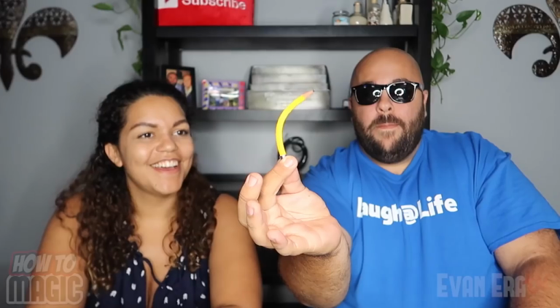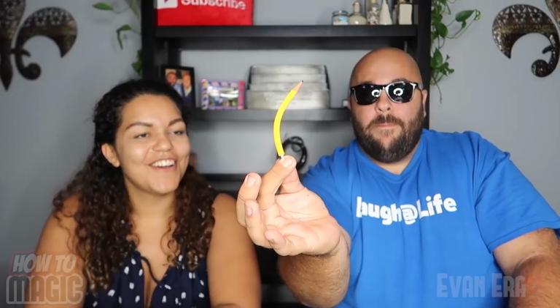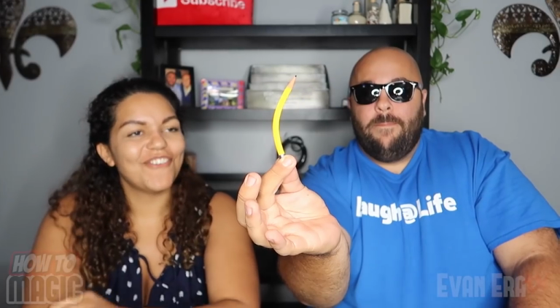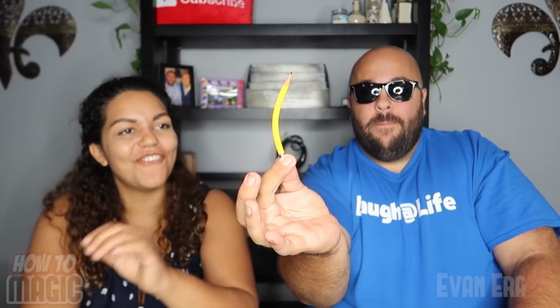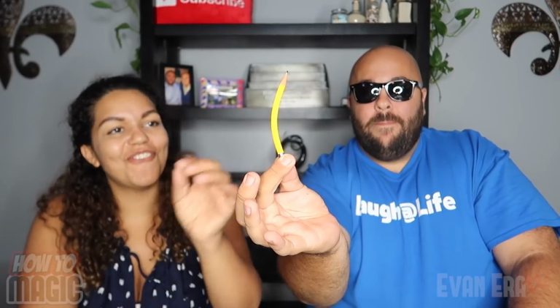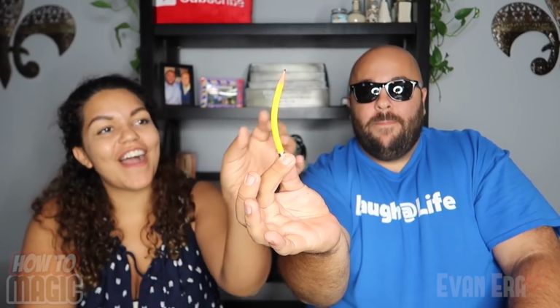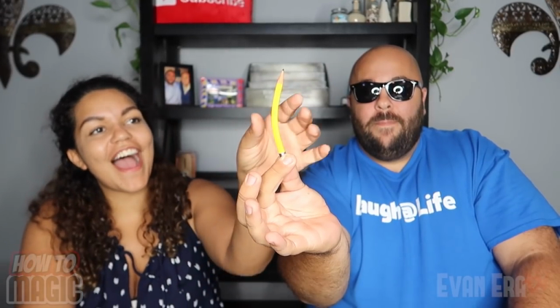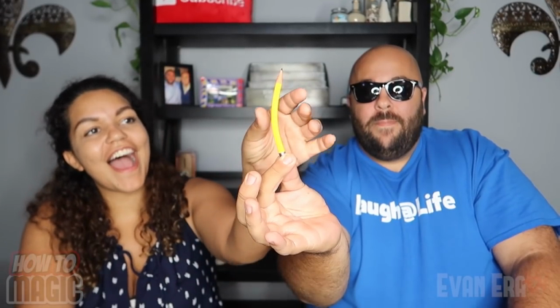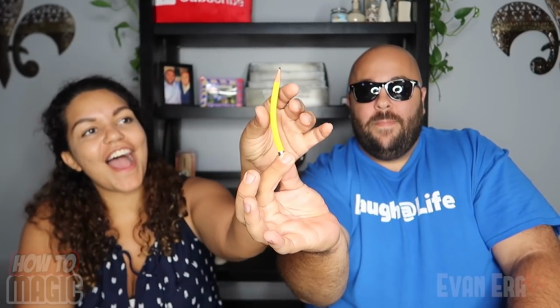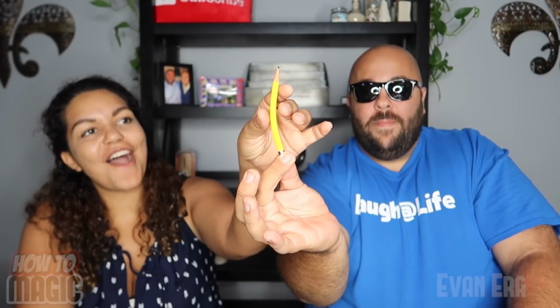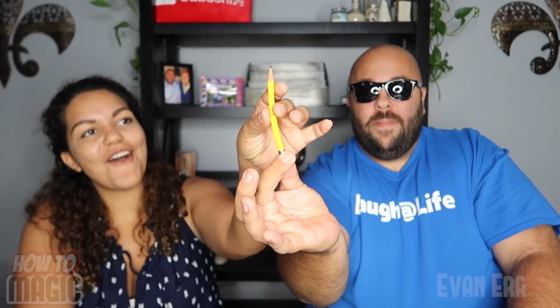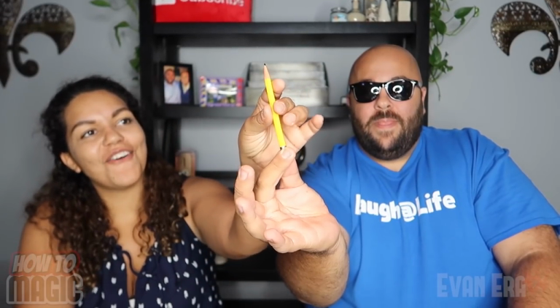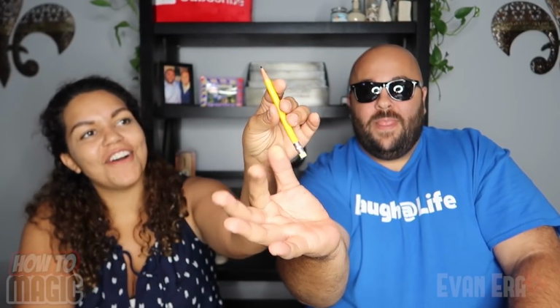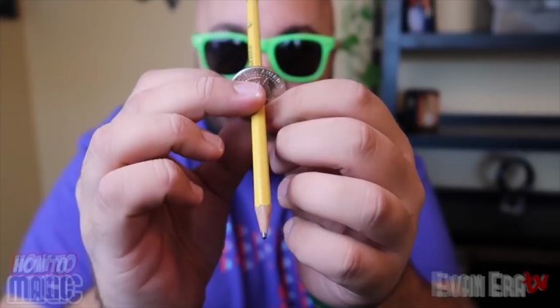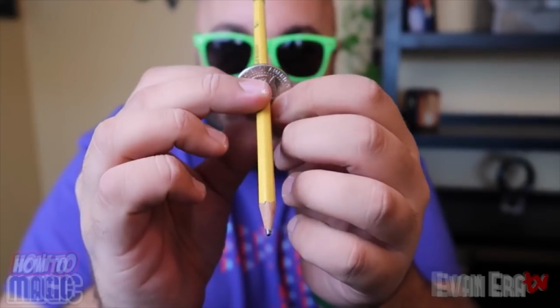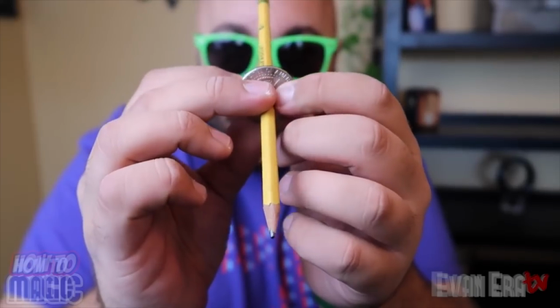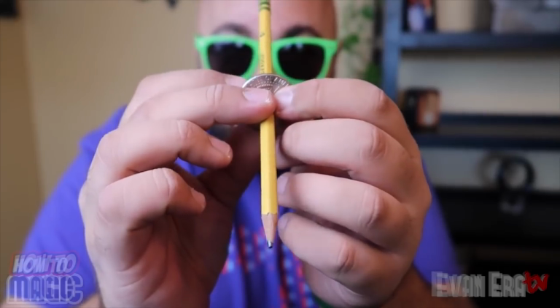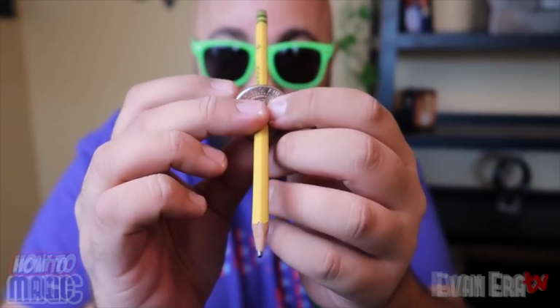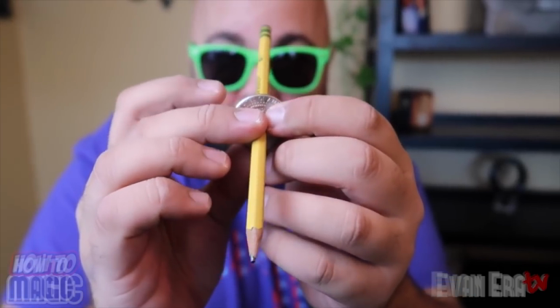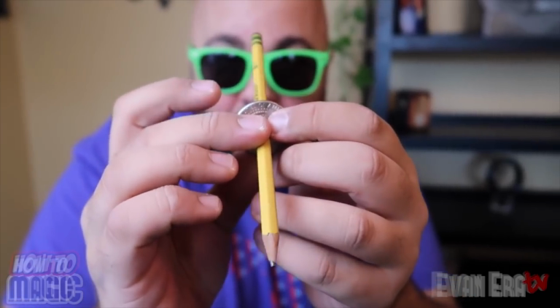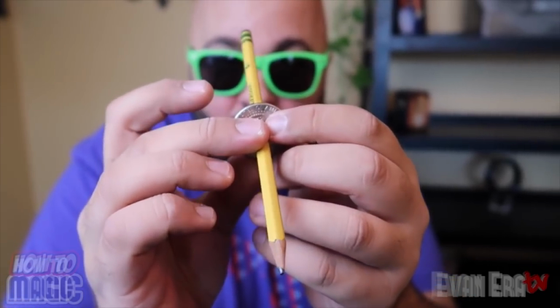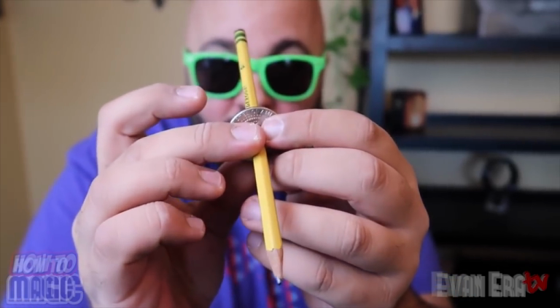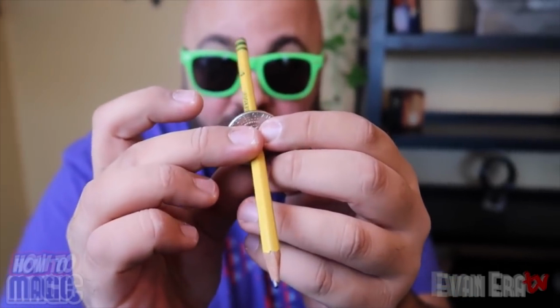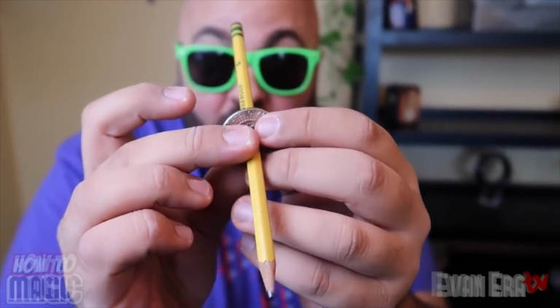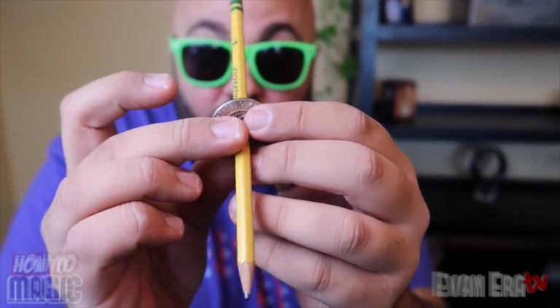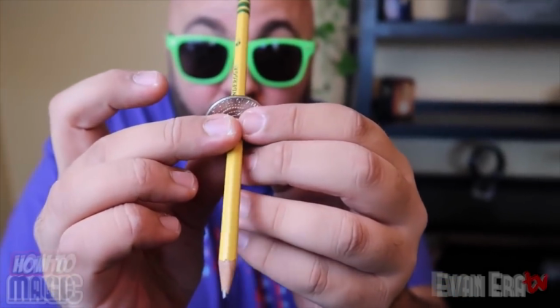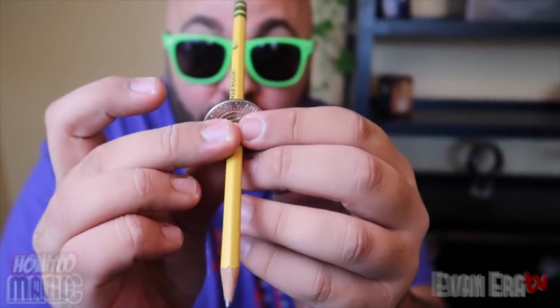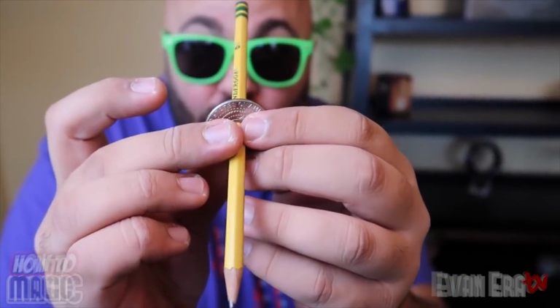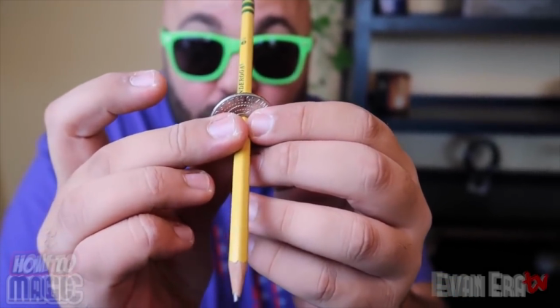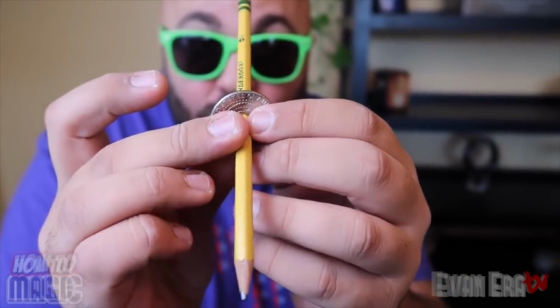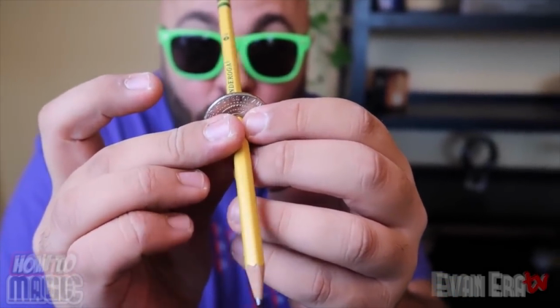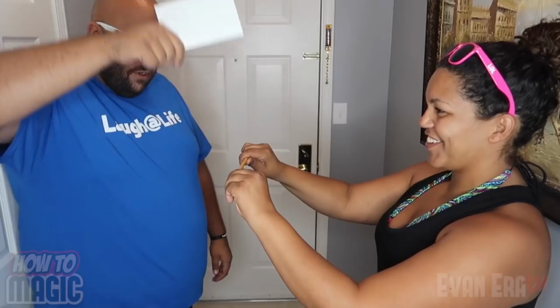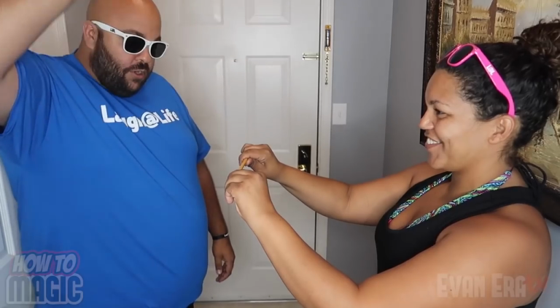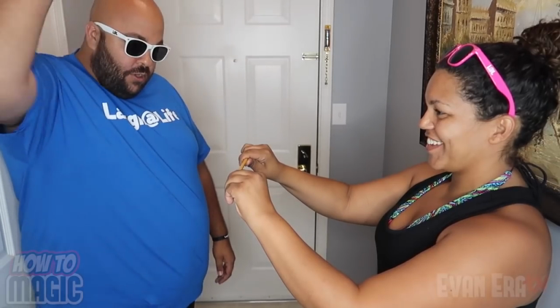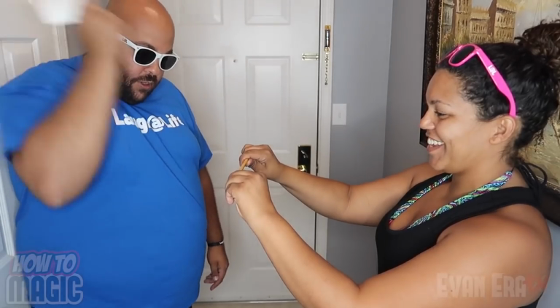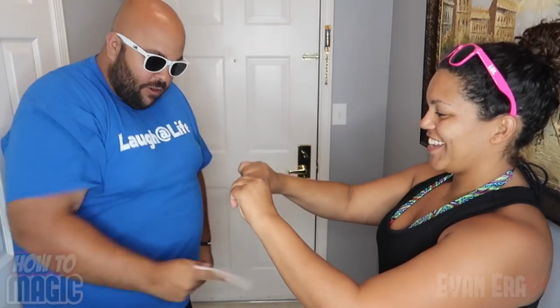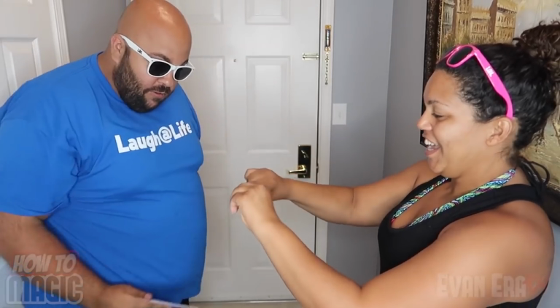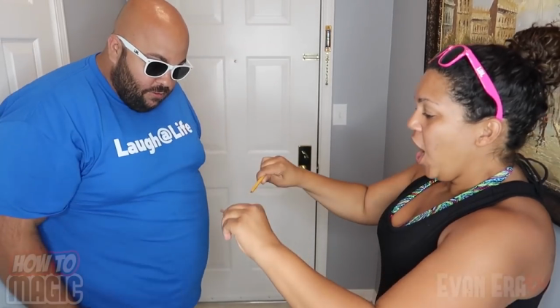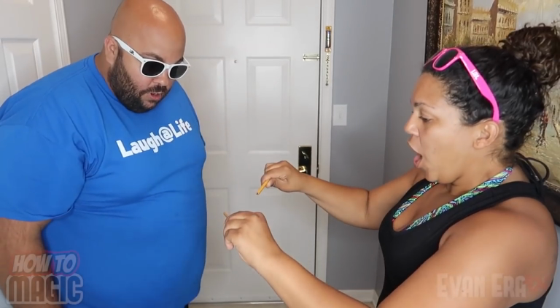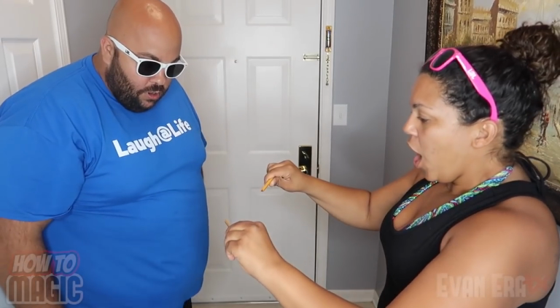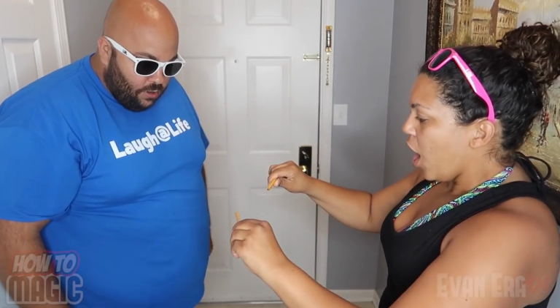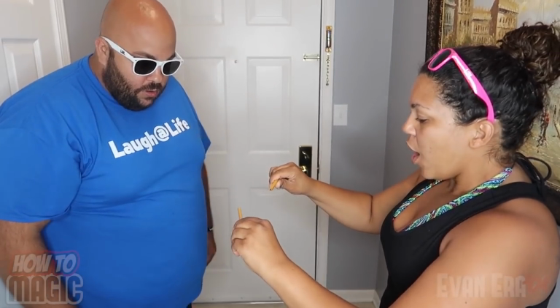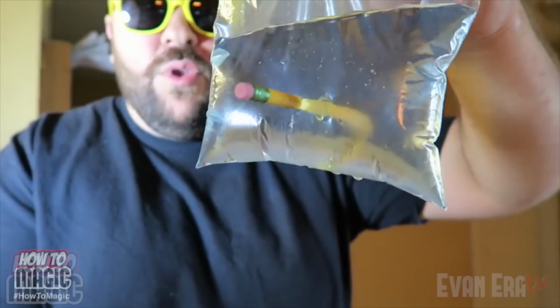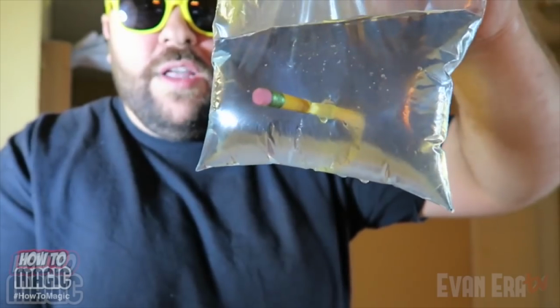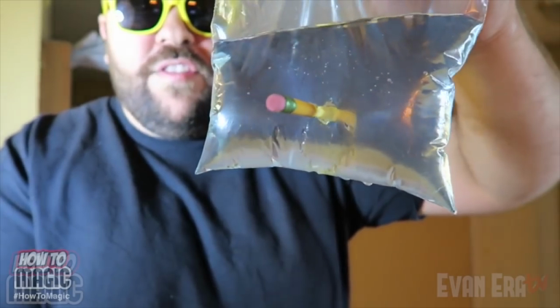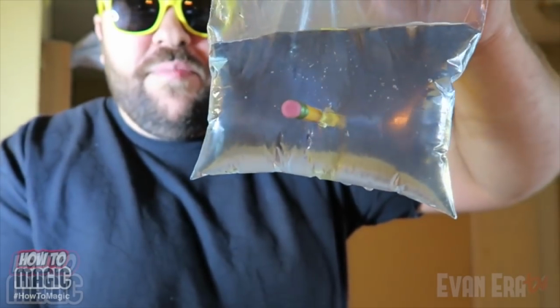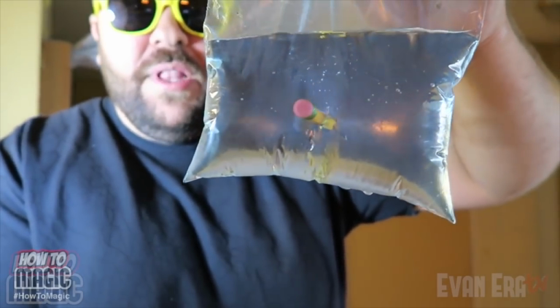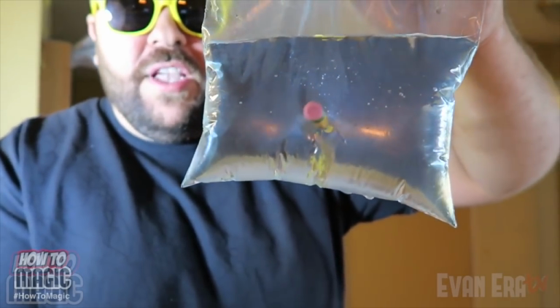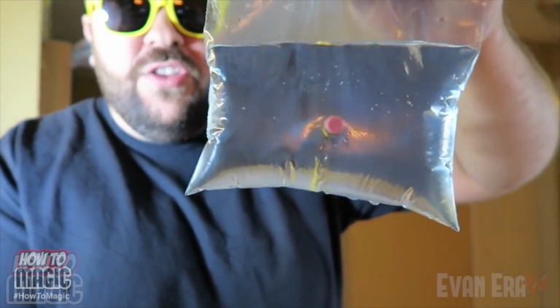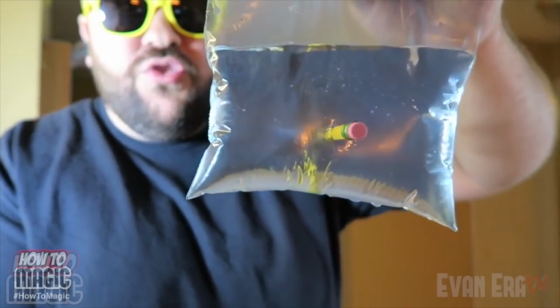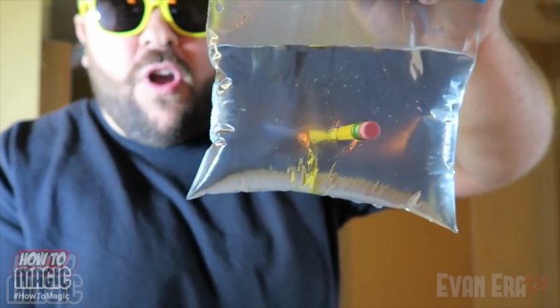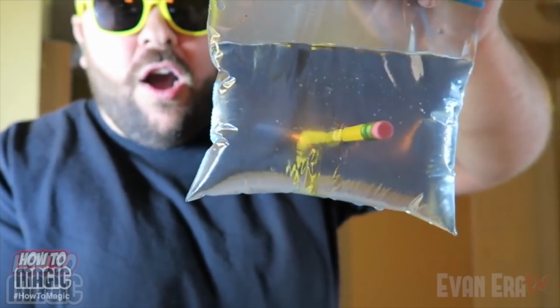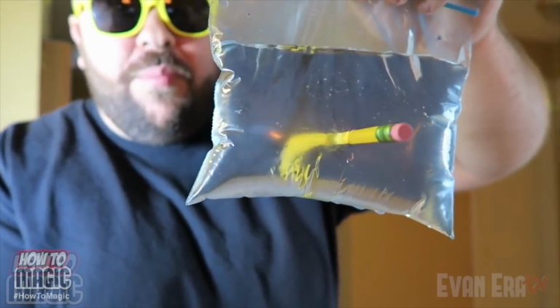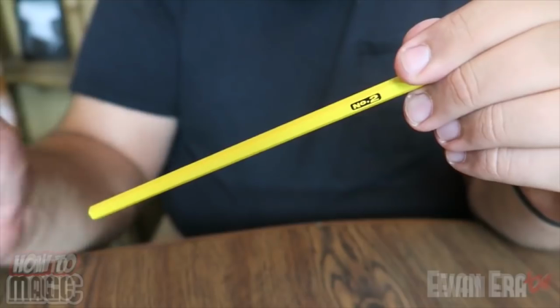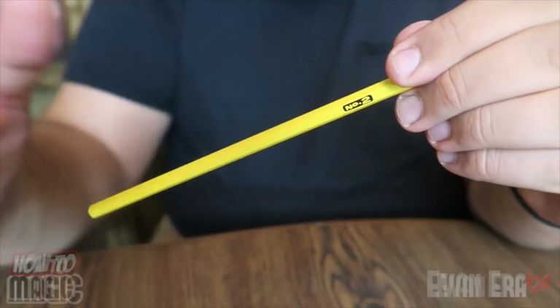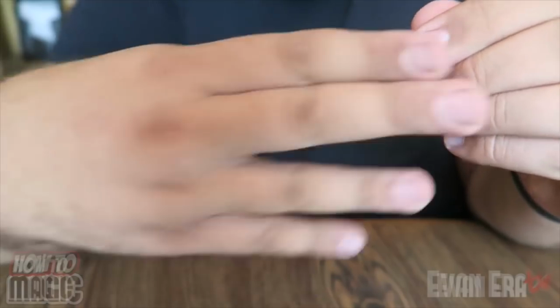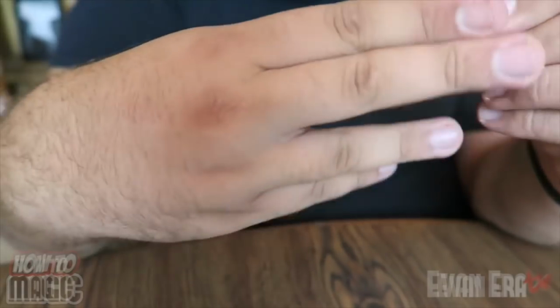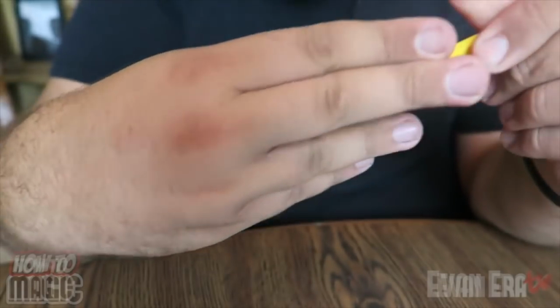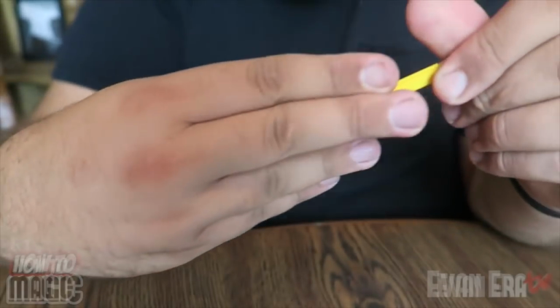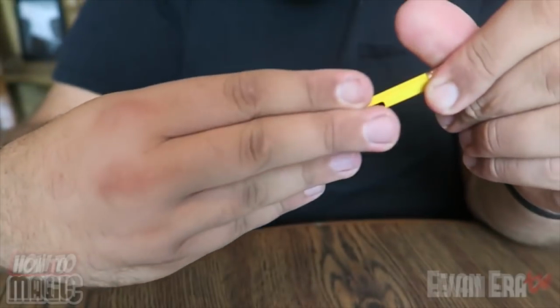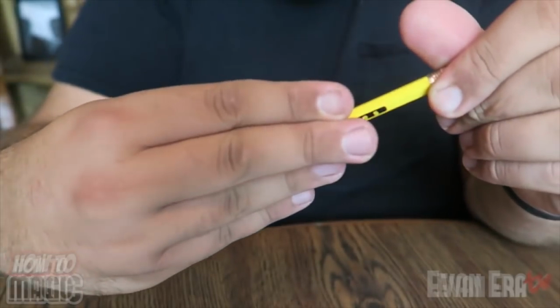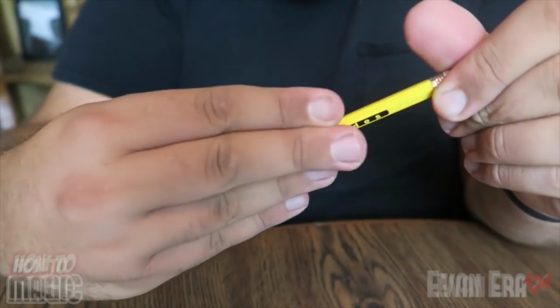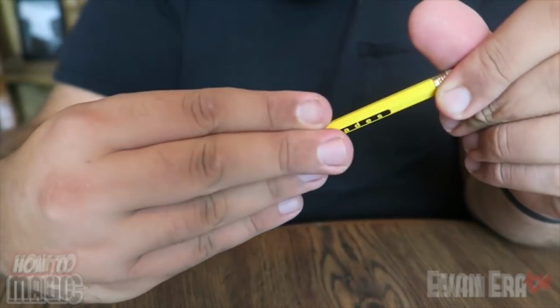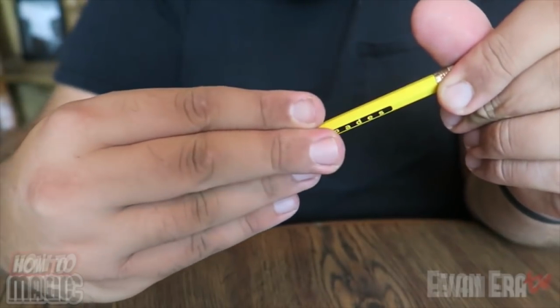Wow! The pencil goes through without spilling a drop. And you can stretch it.